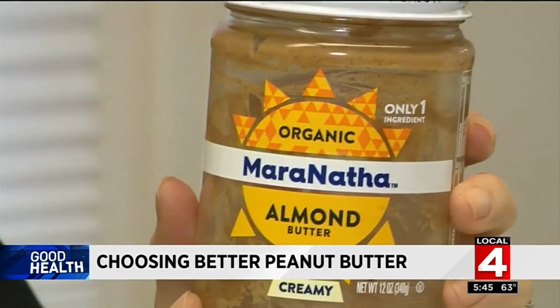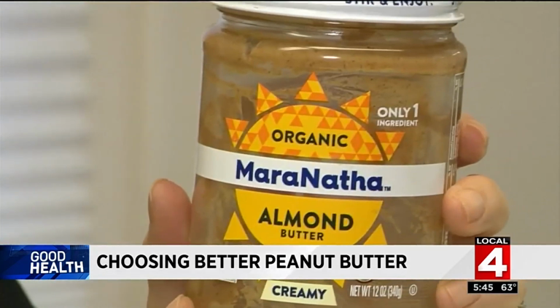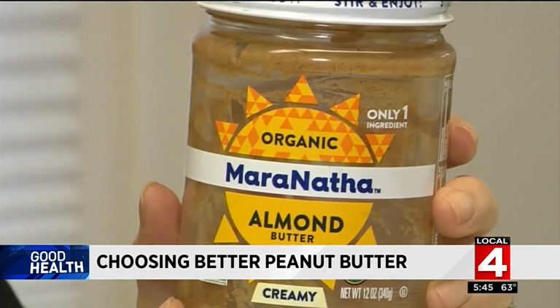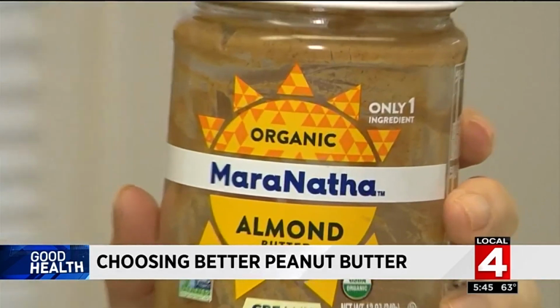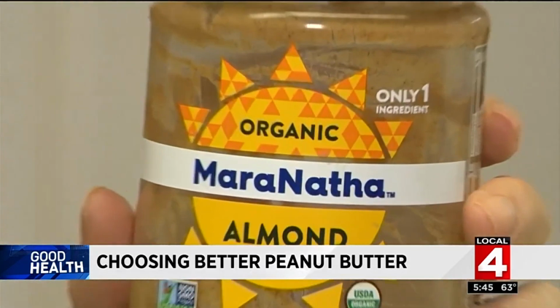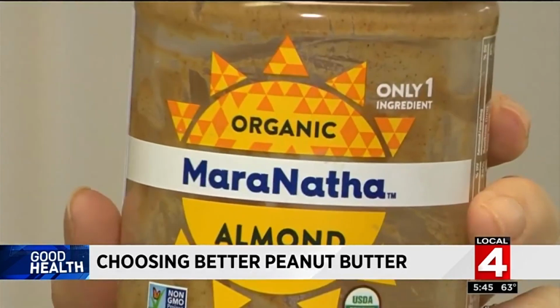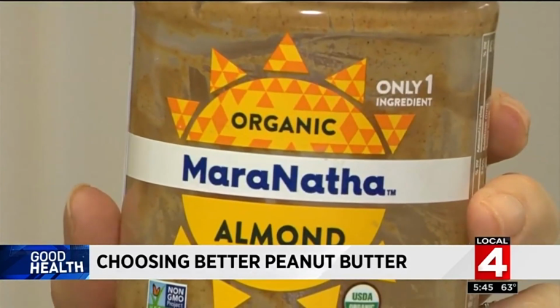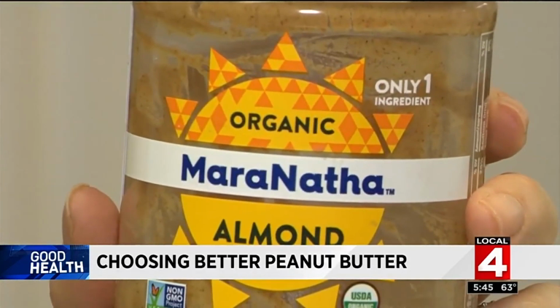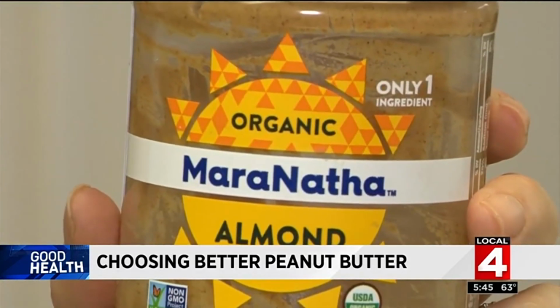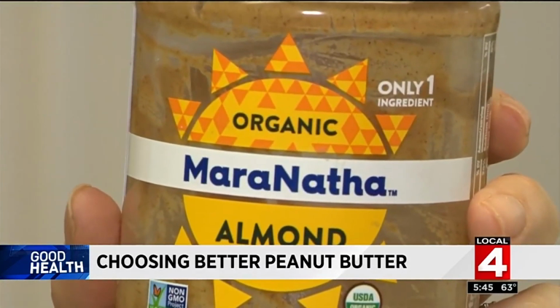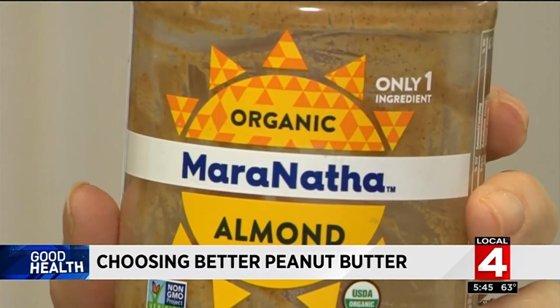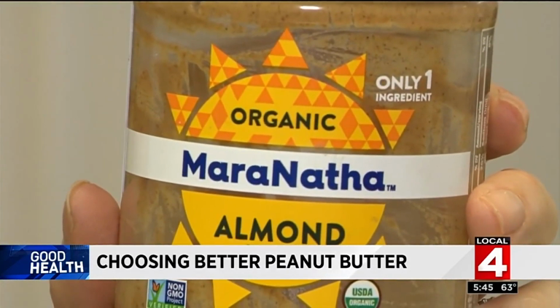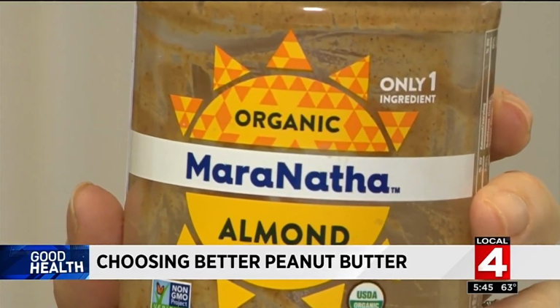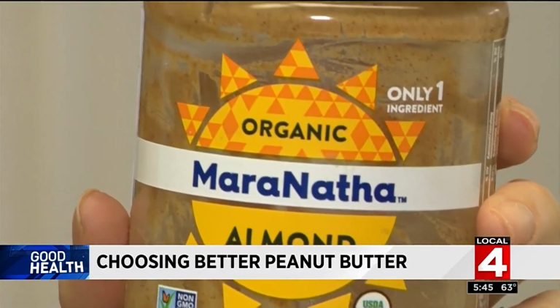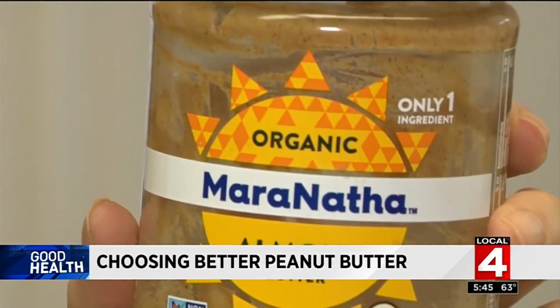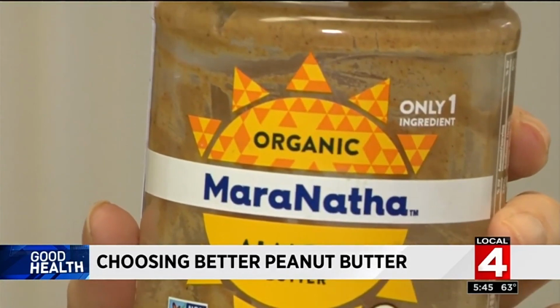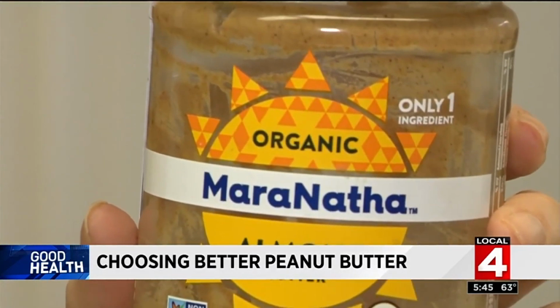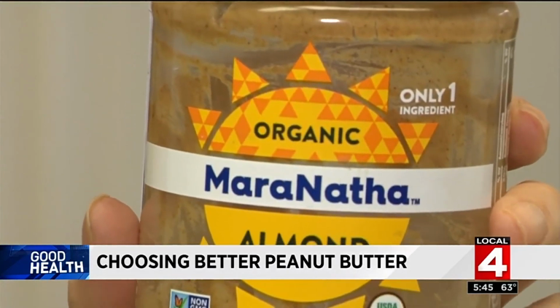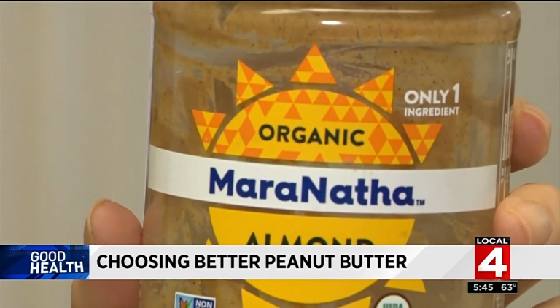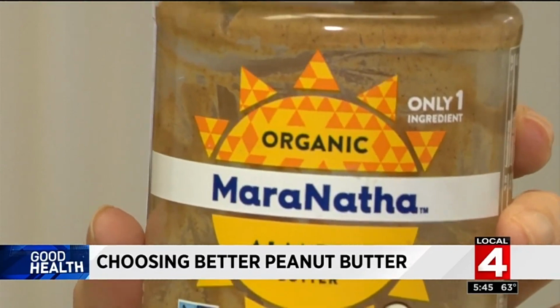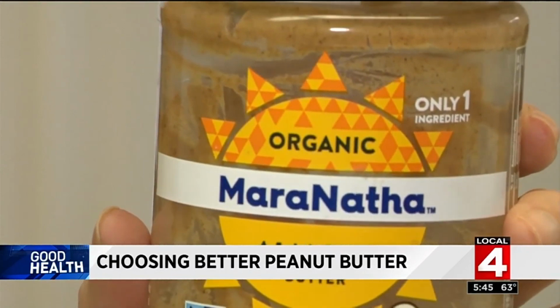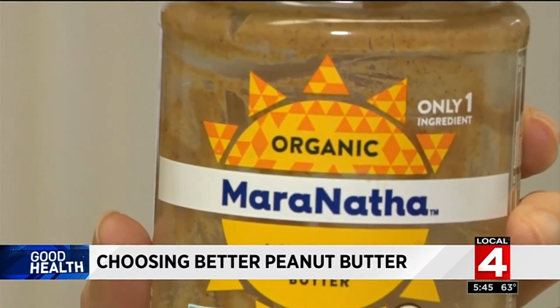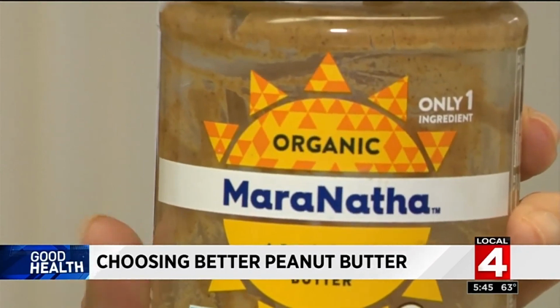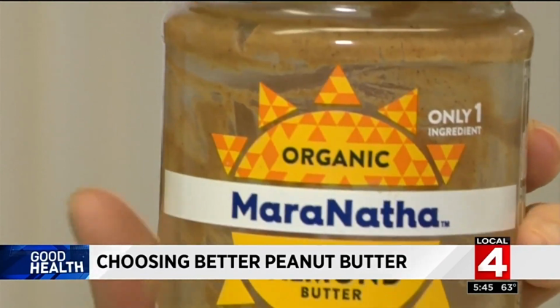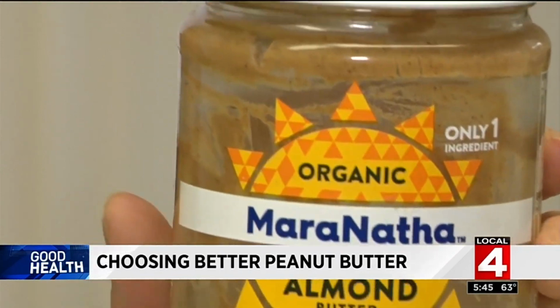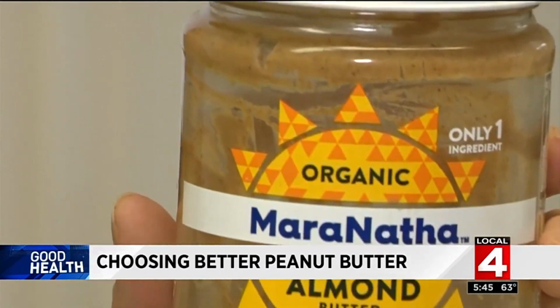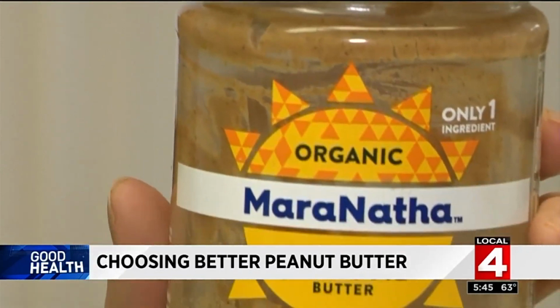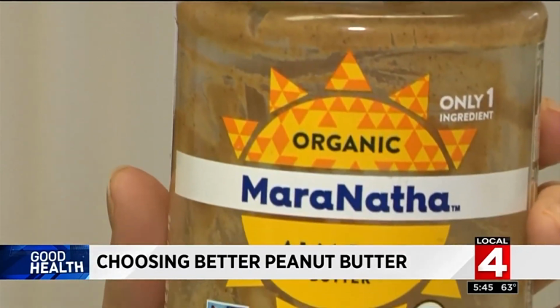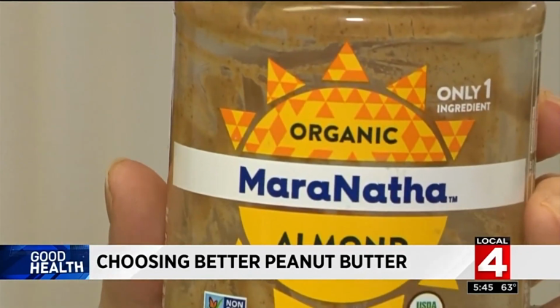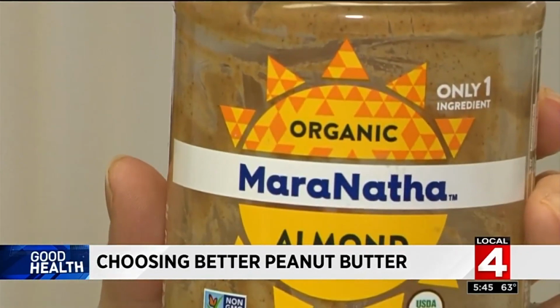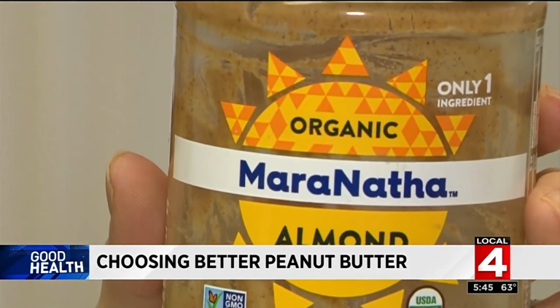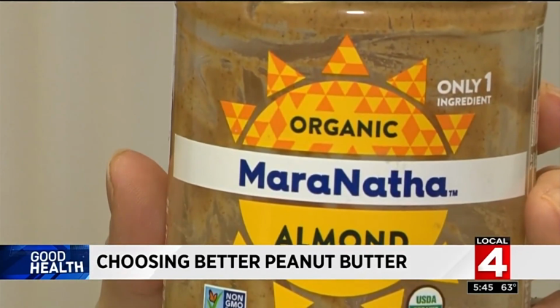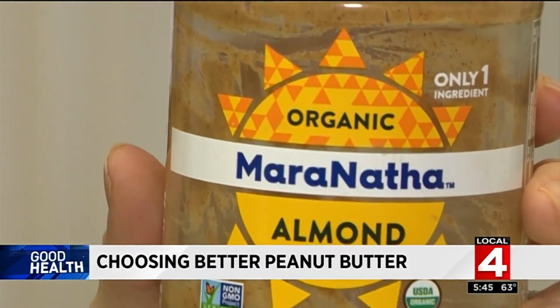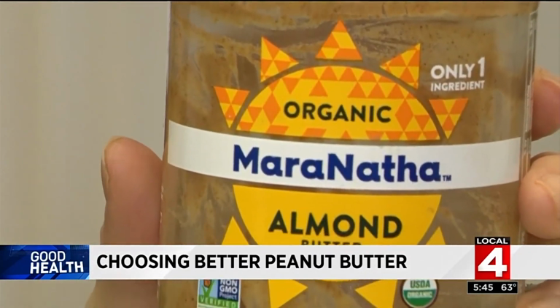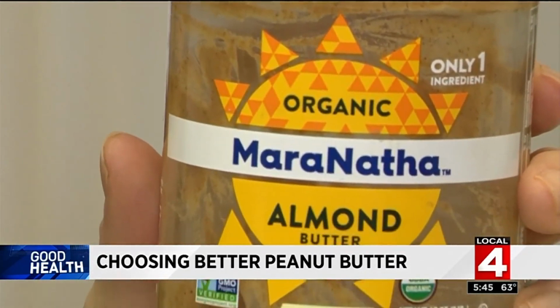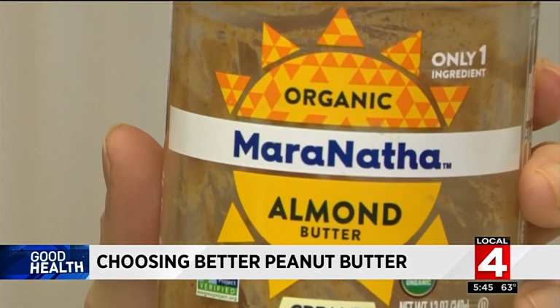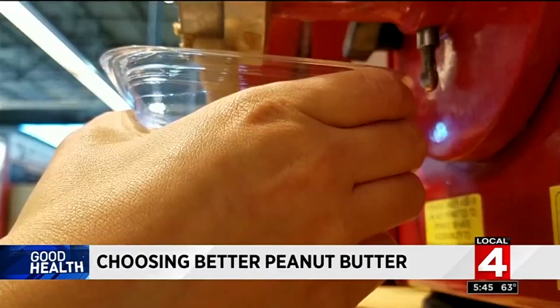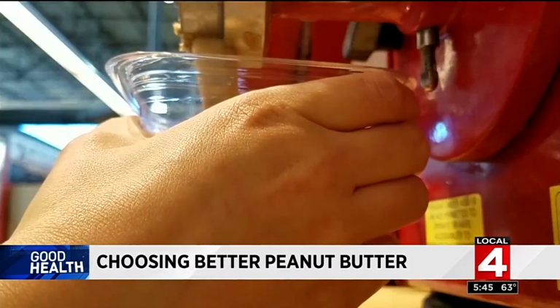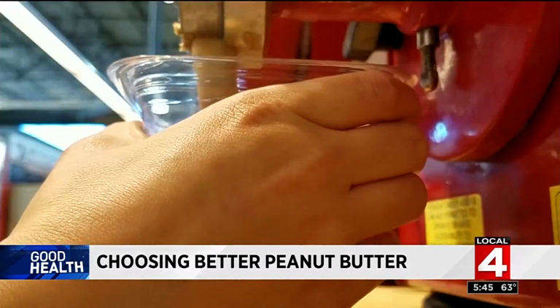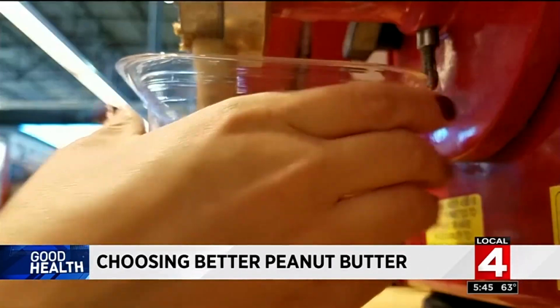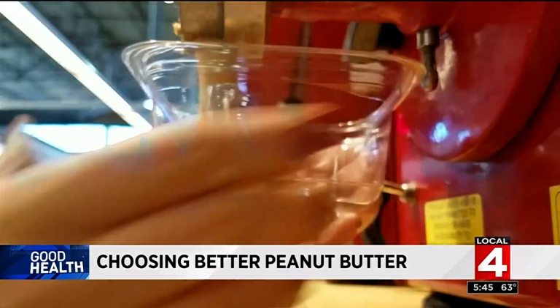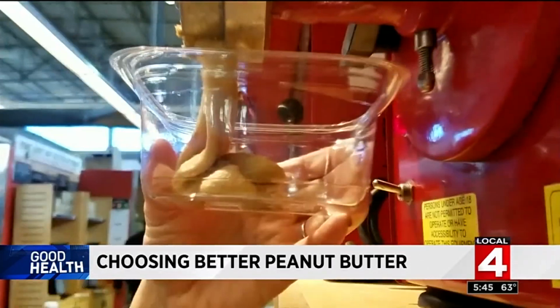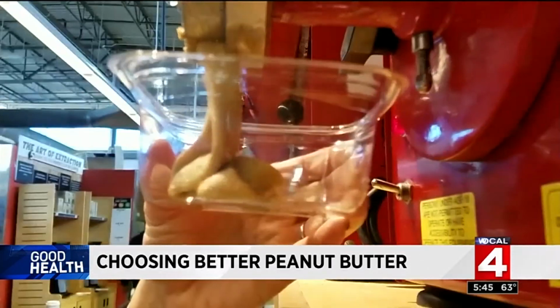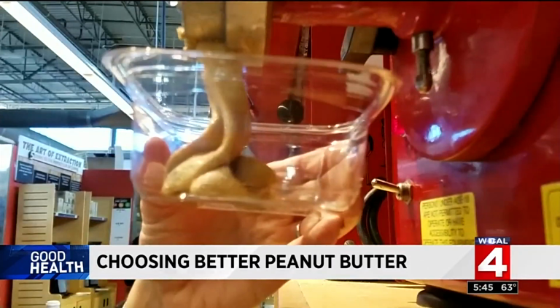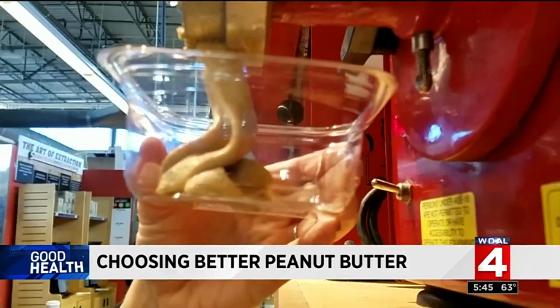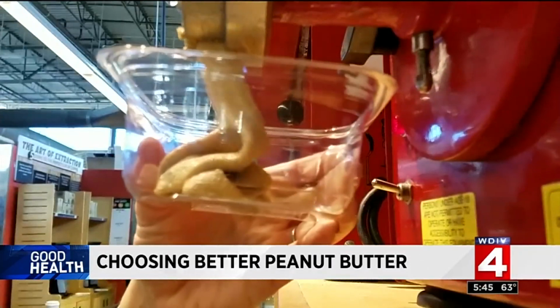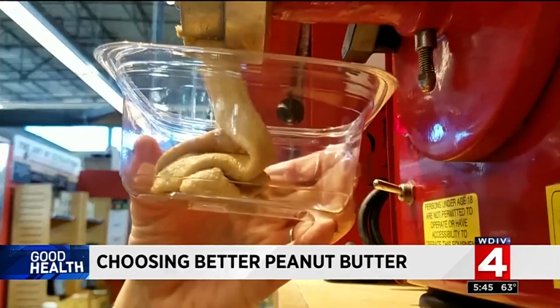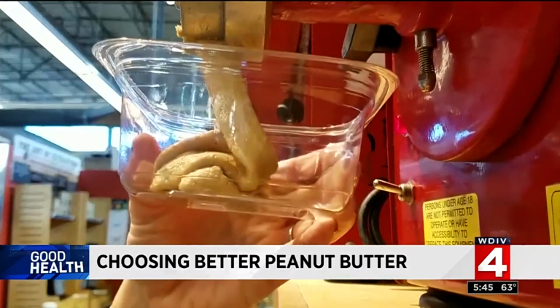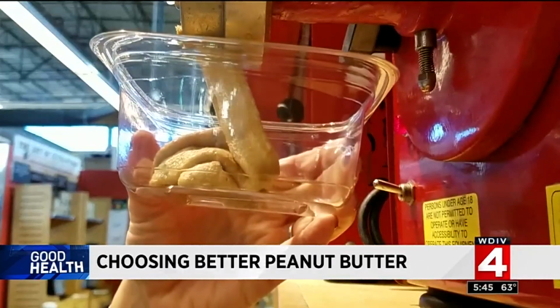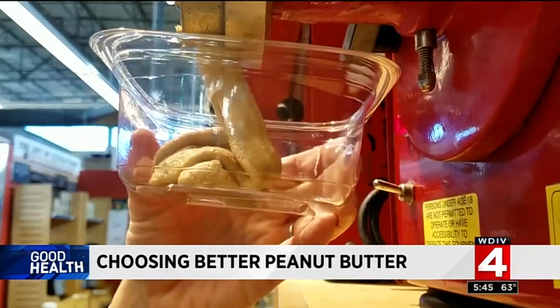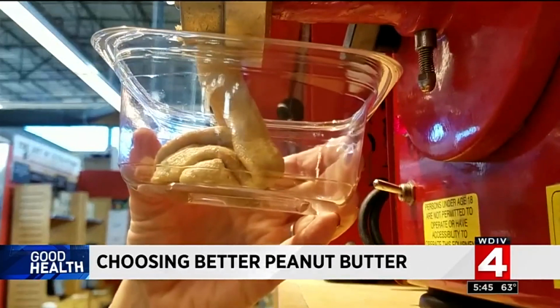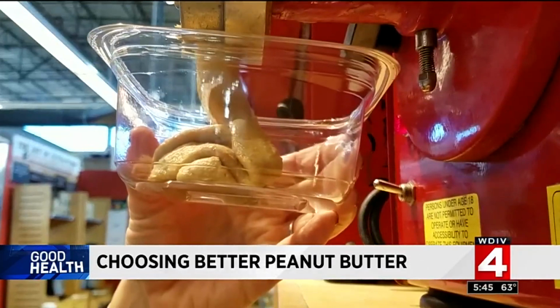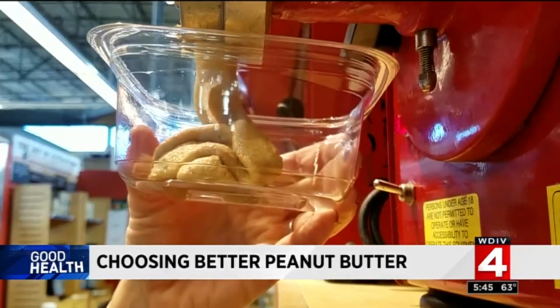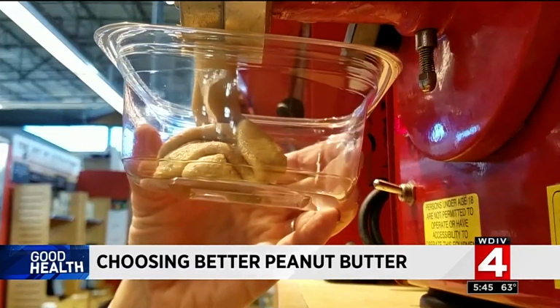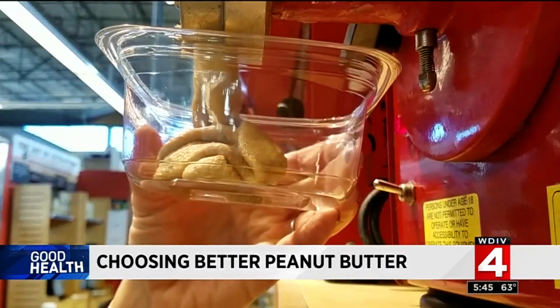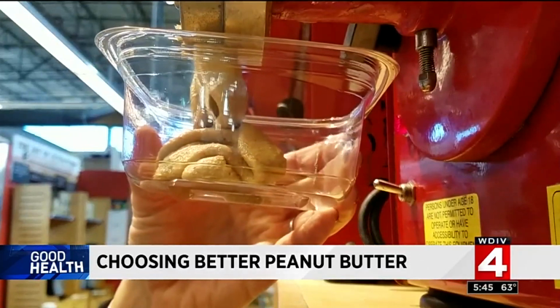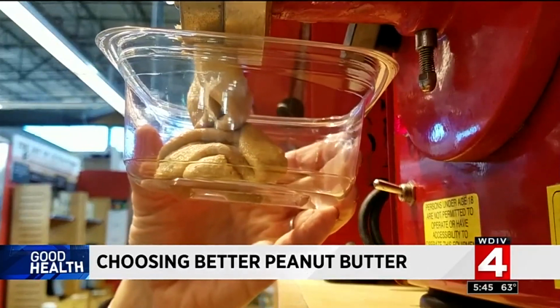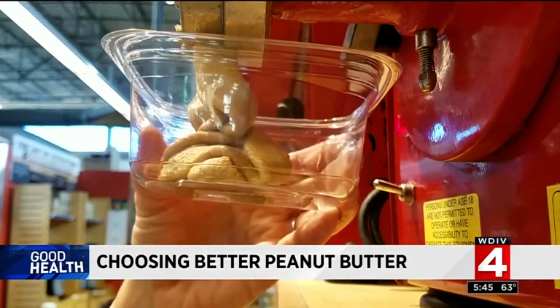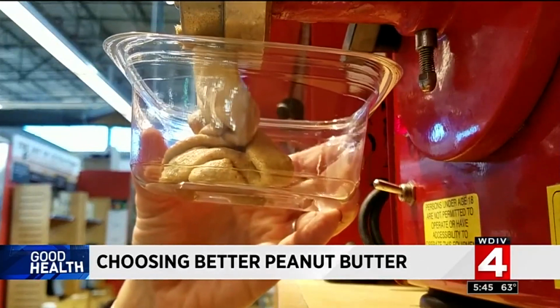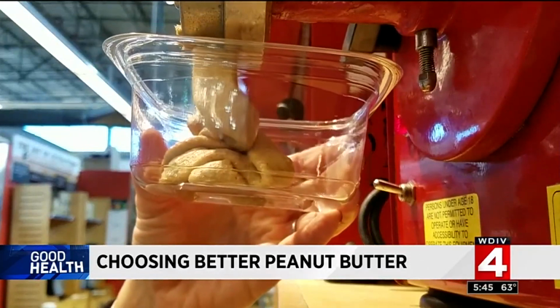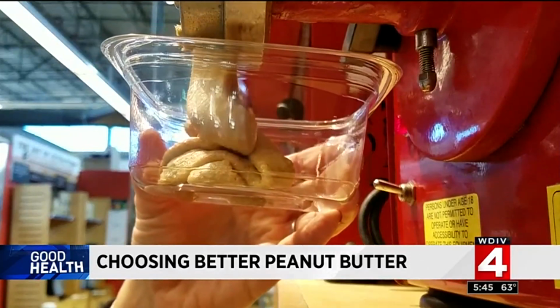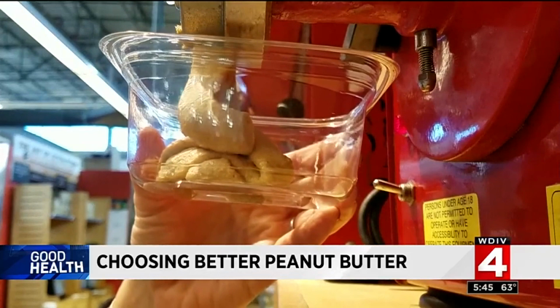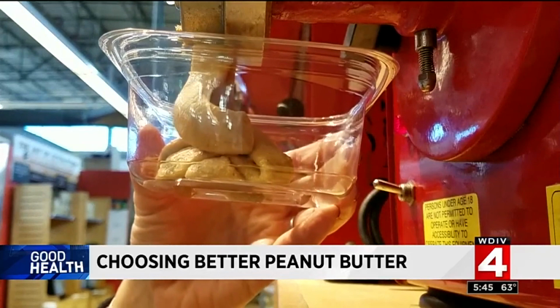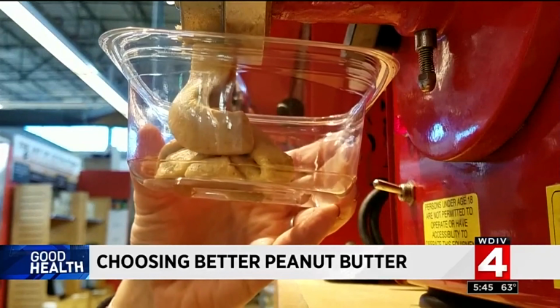It's convenient with brands like this, but it's also possible to make a healthier version yourself by grinding nut butter — it's even offered at some stores.